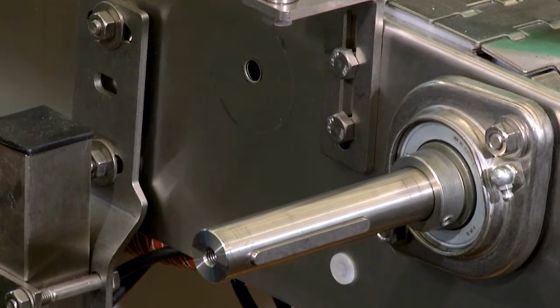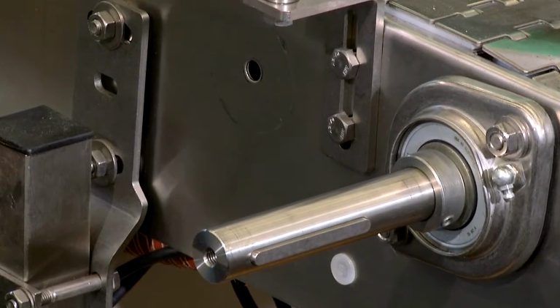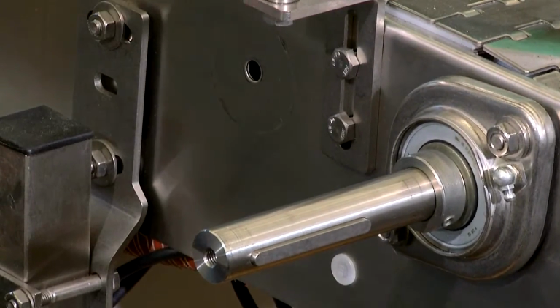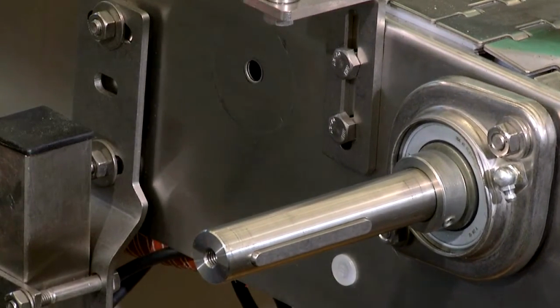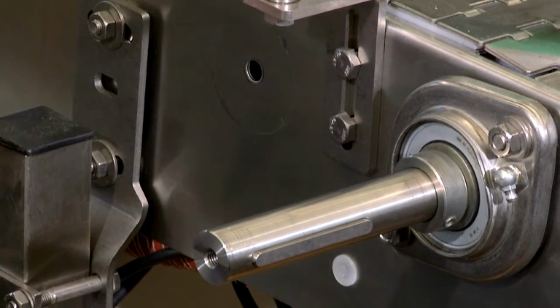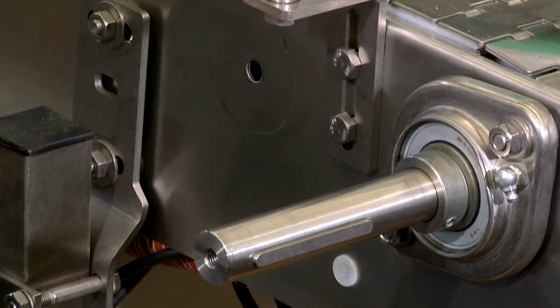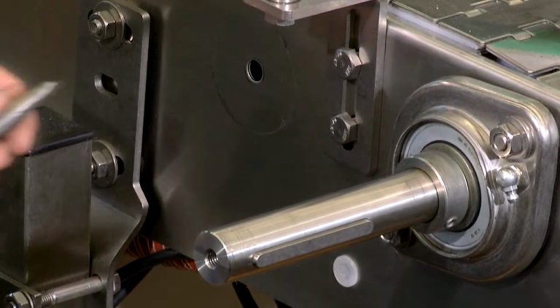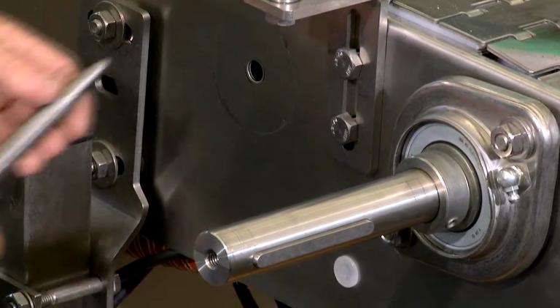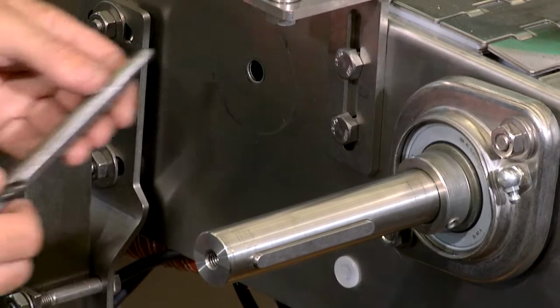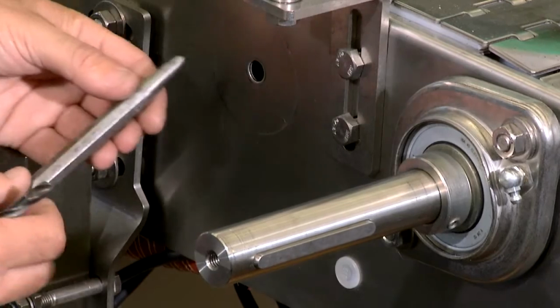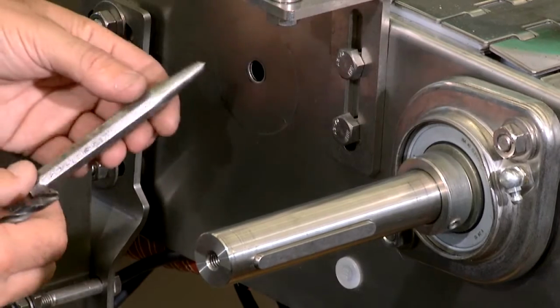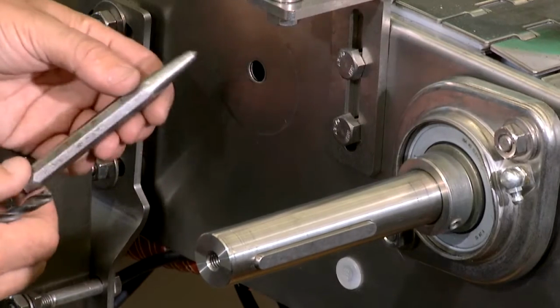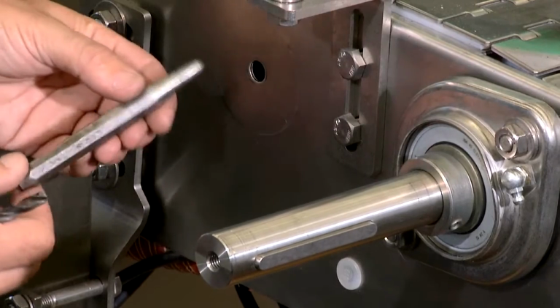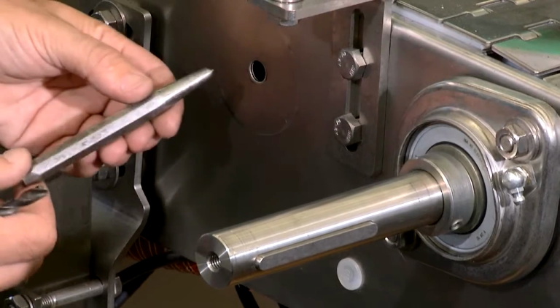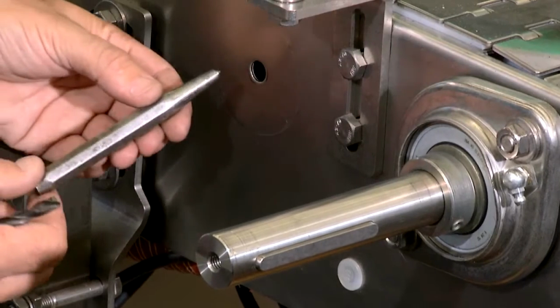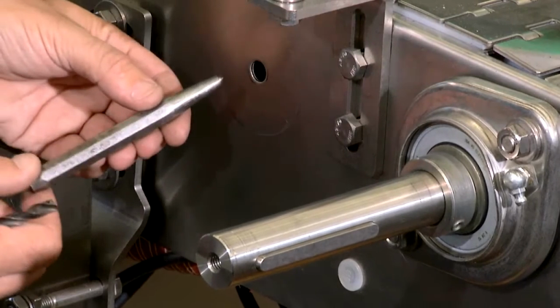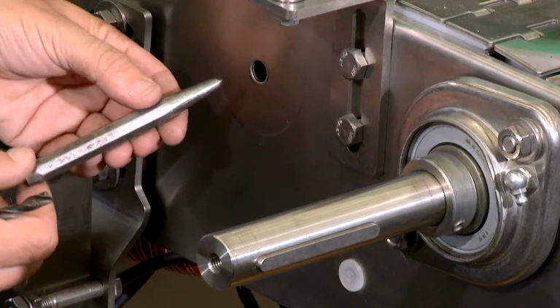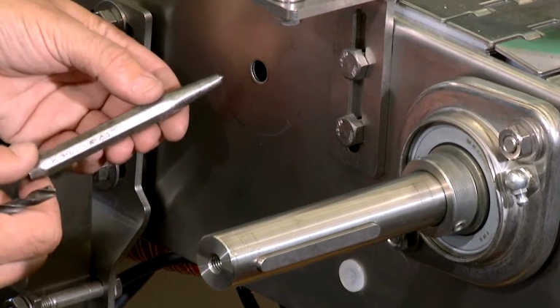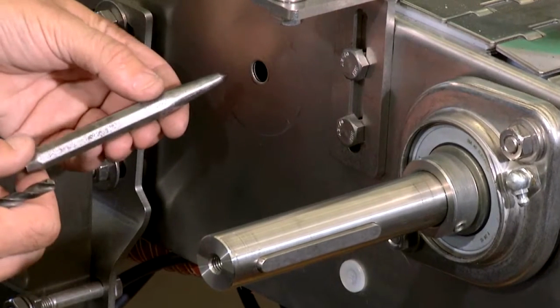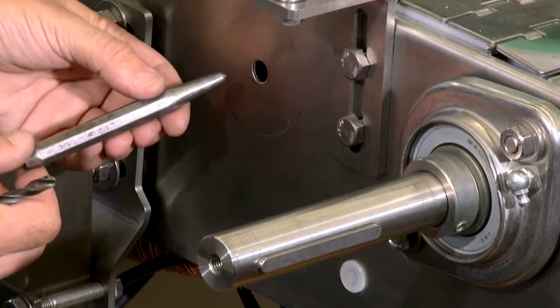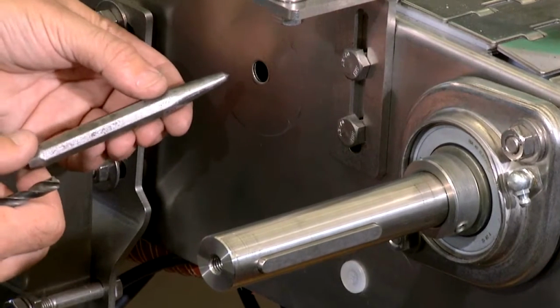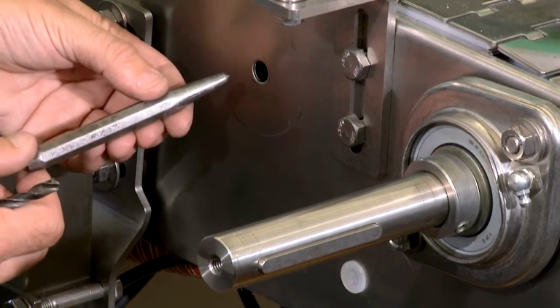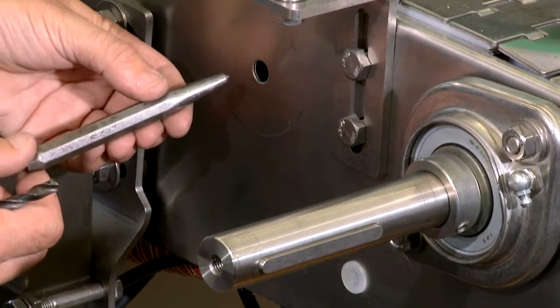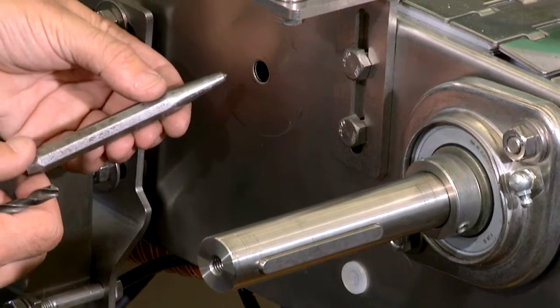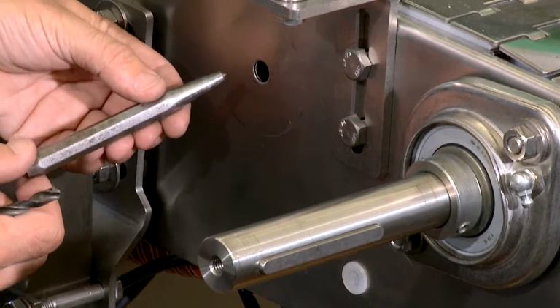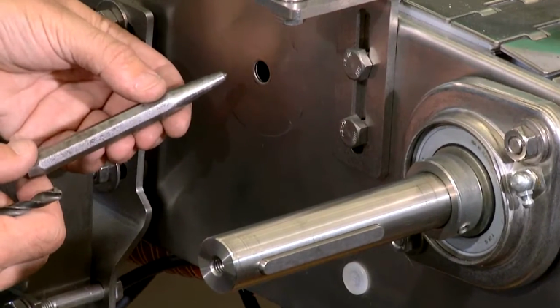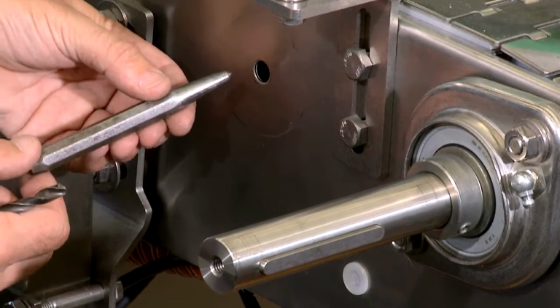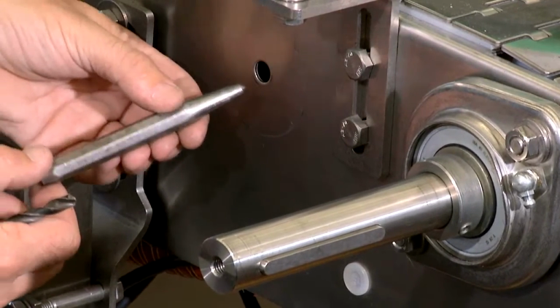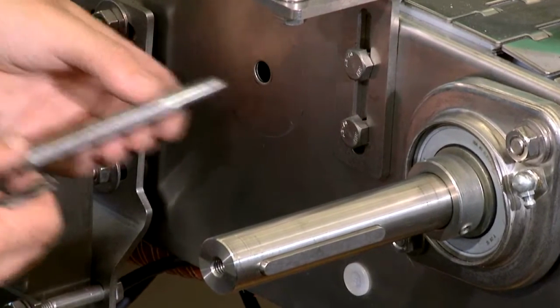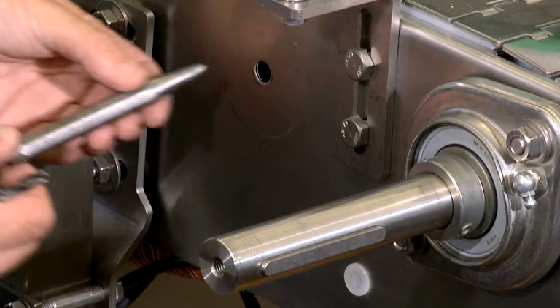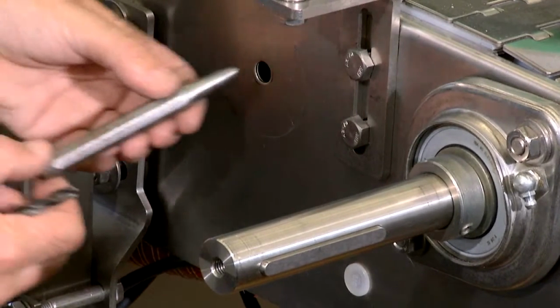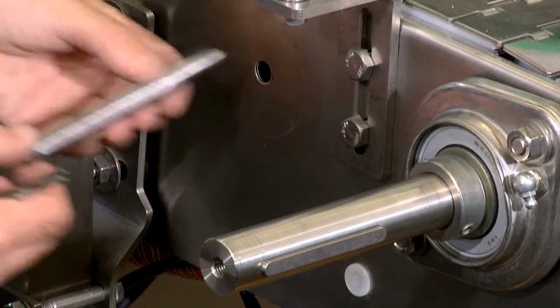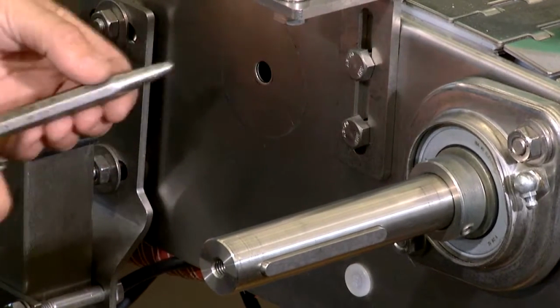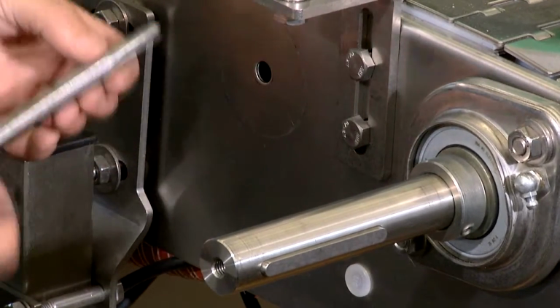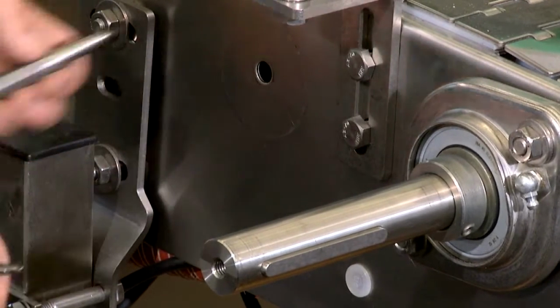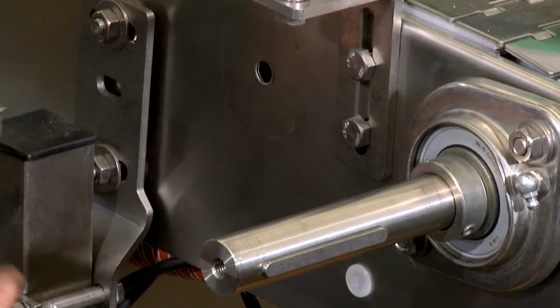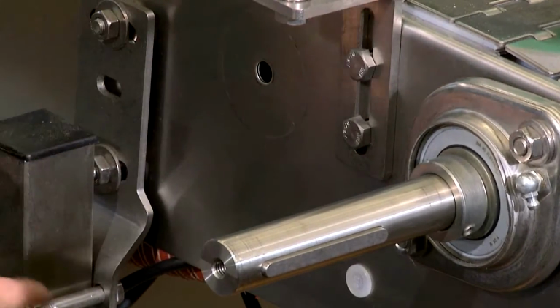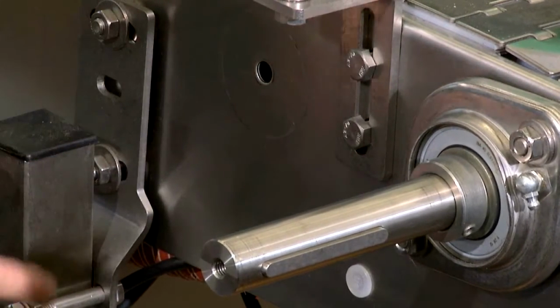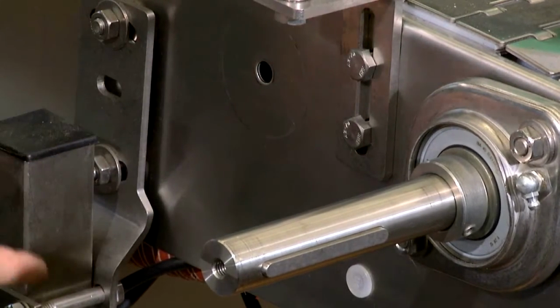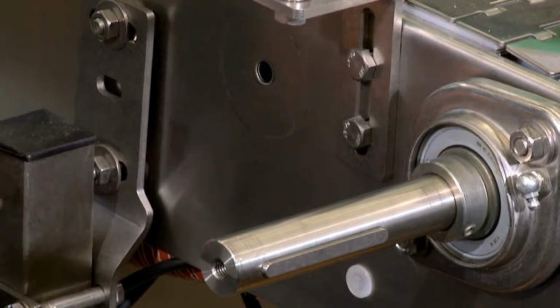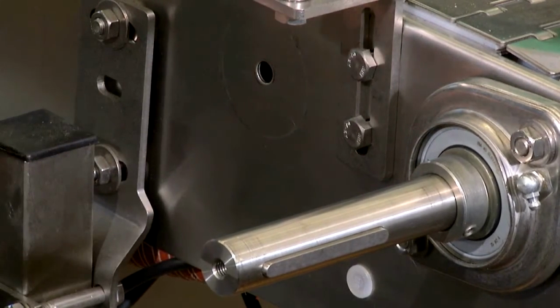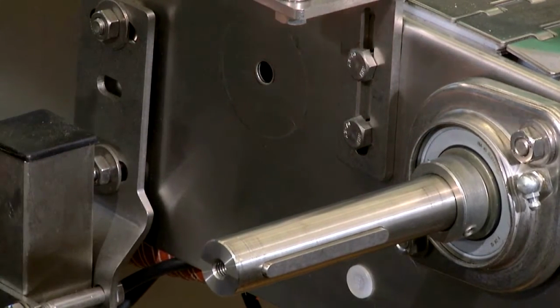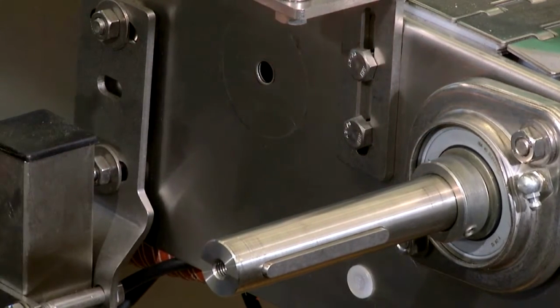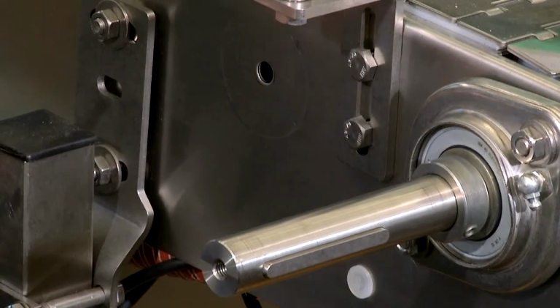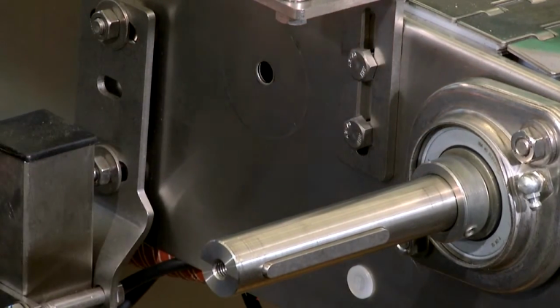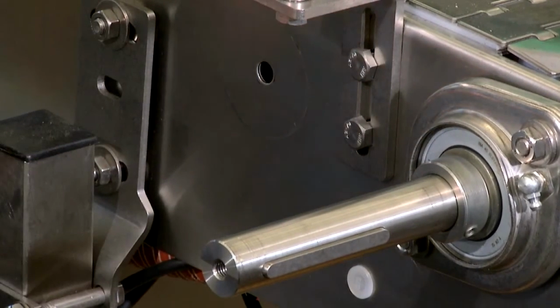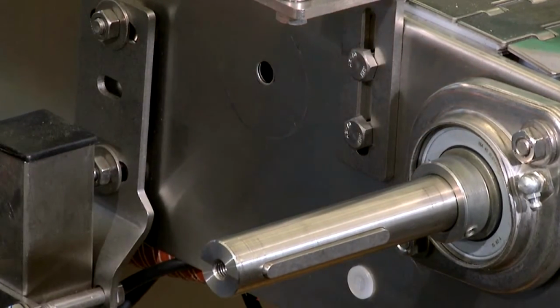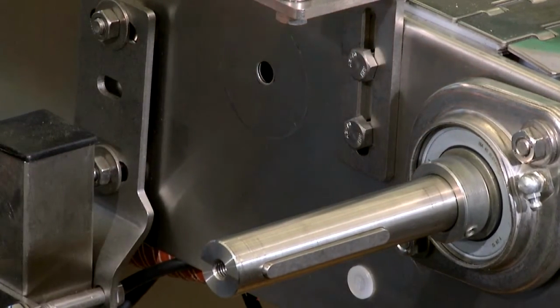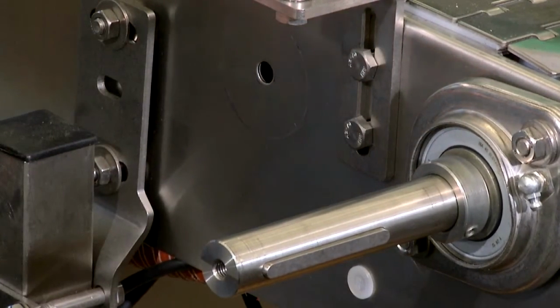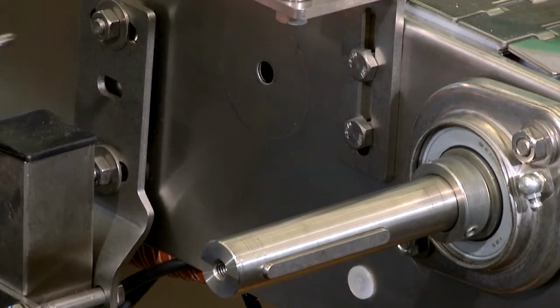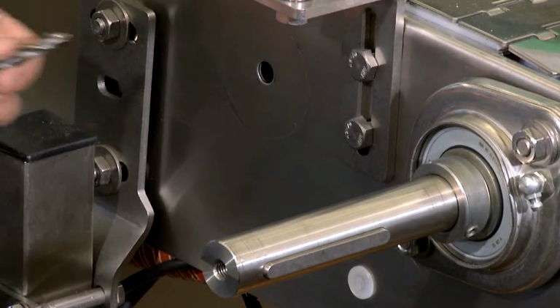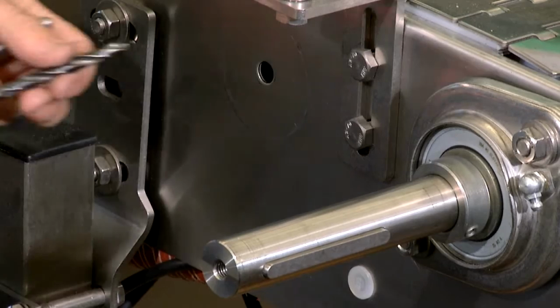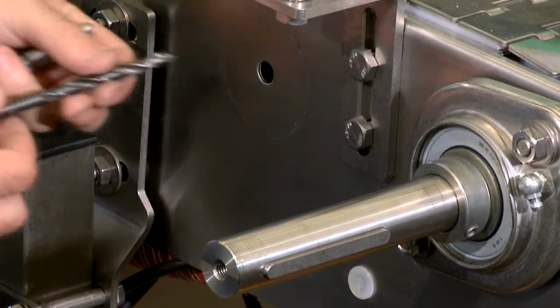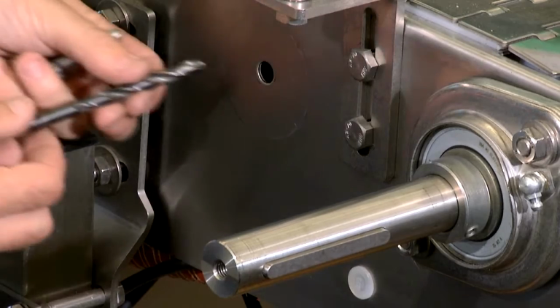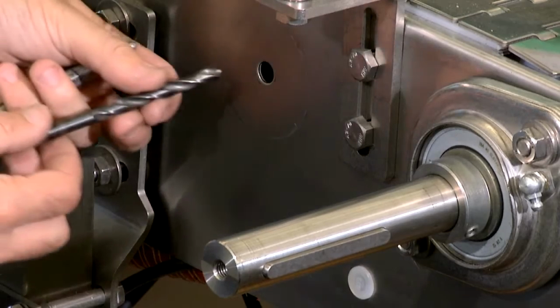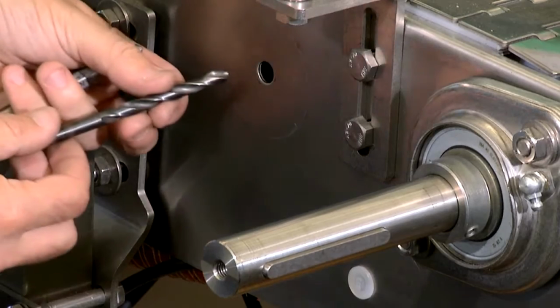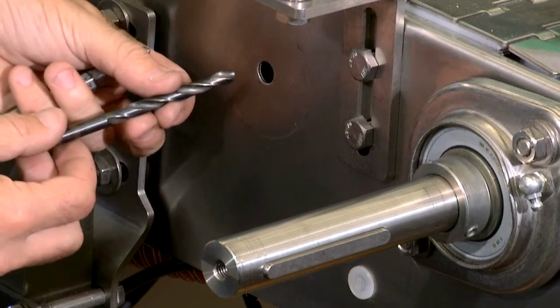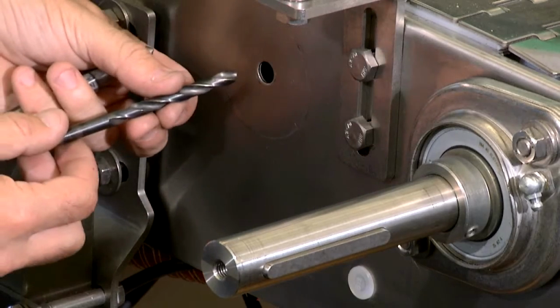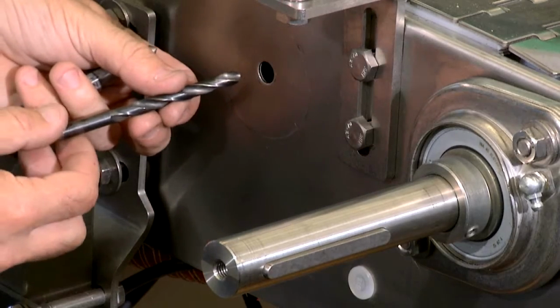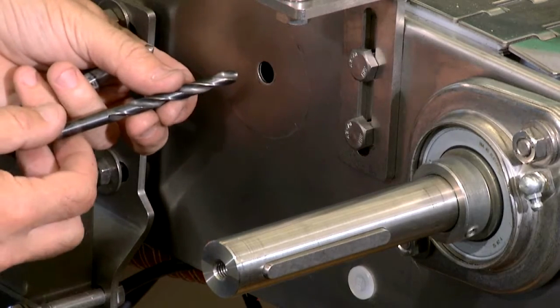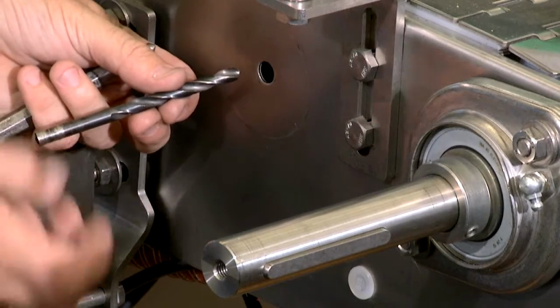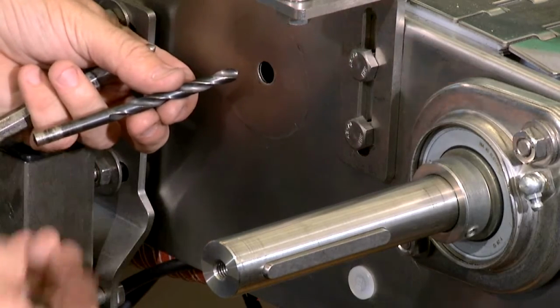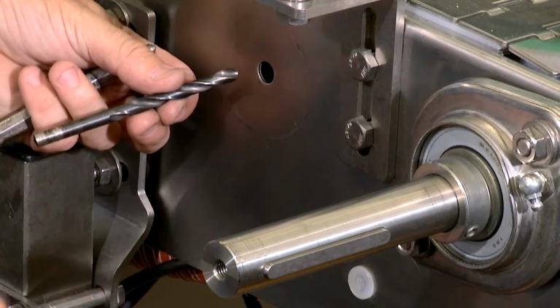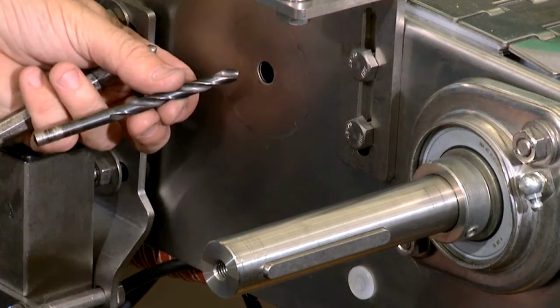Please use a center point for your drill to avoid movement while drilling, and use a drill size according to the screw size you are going to use.